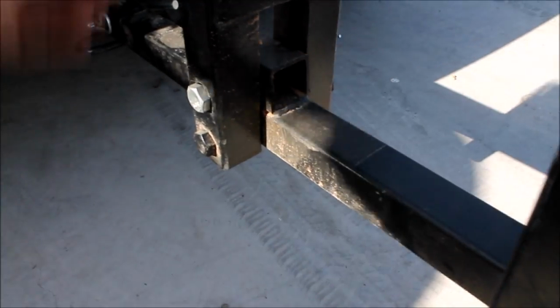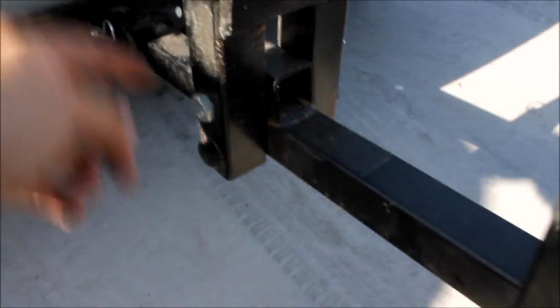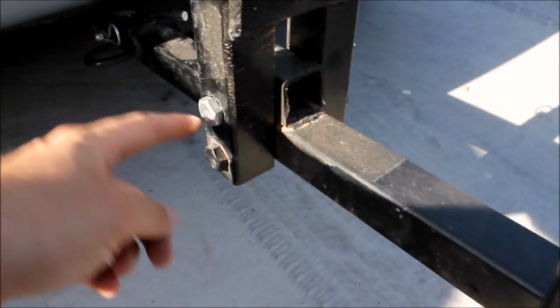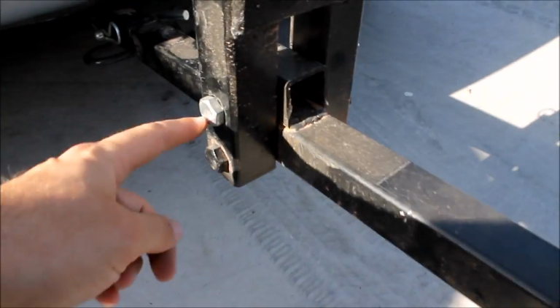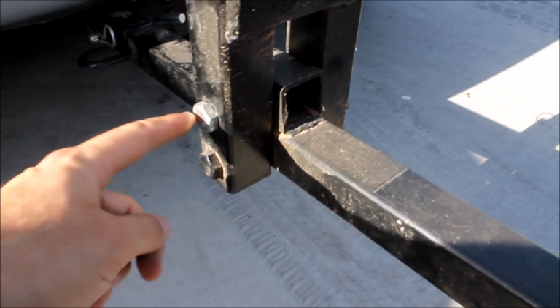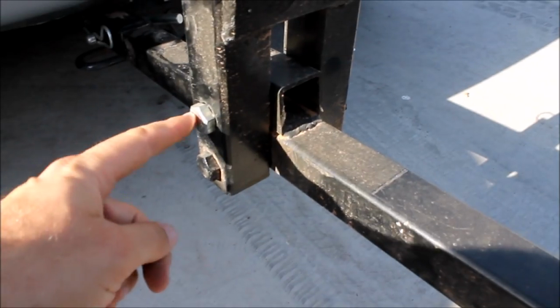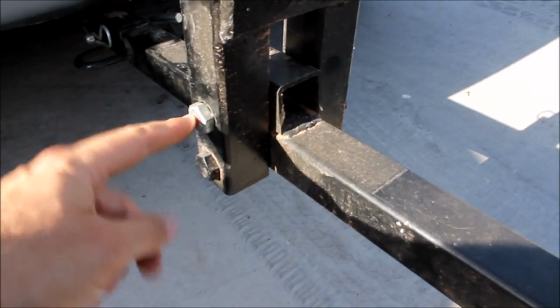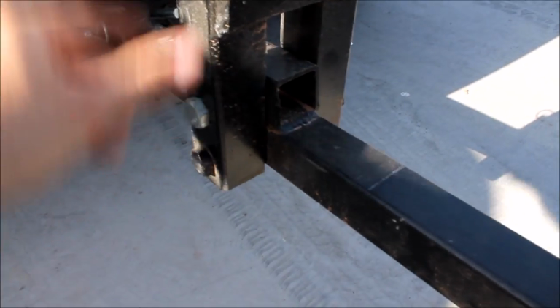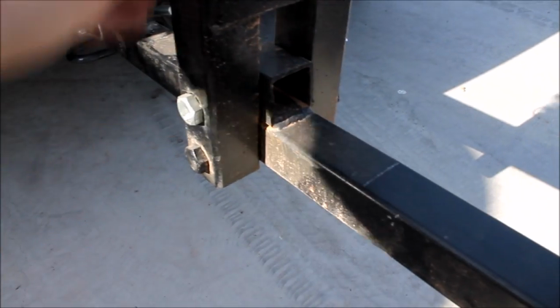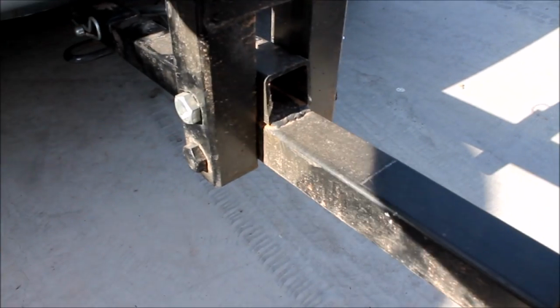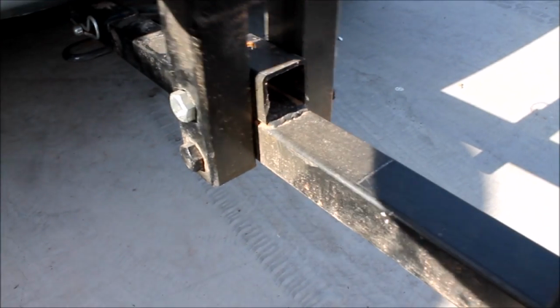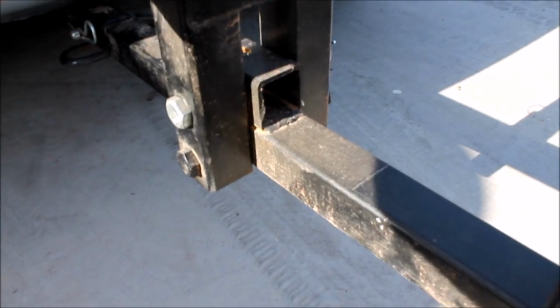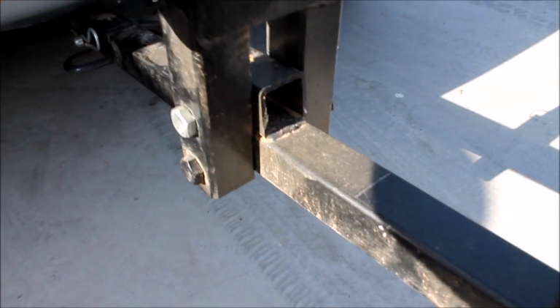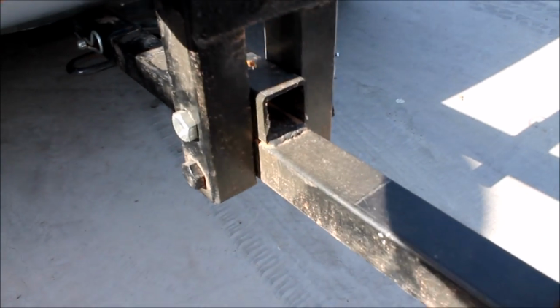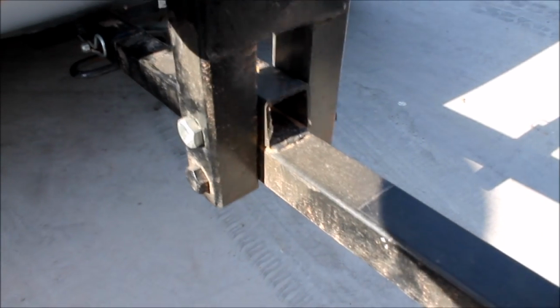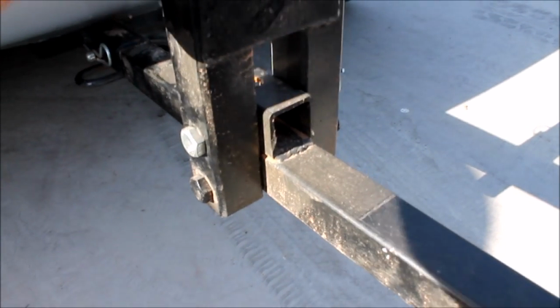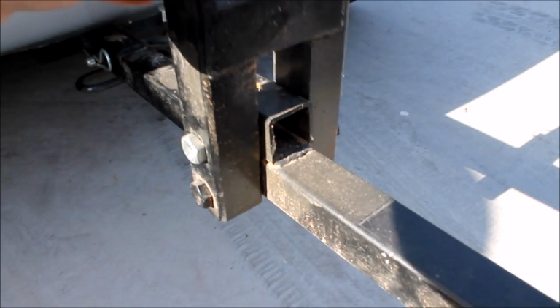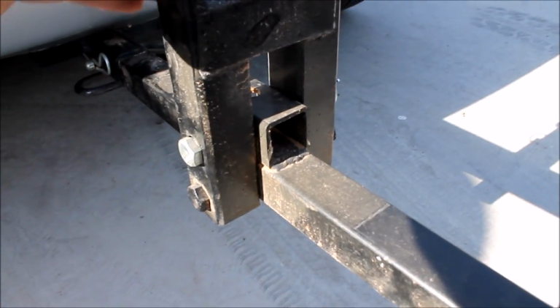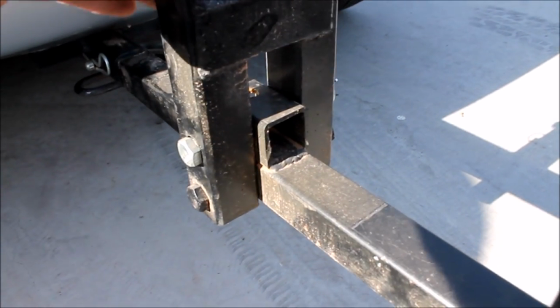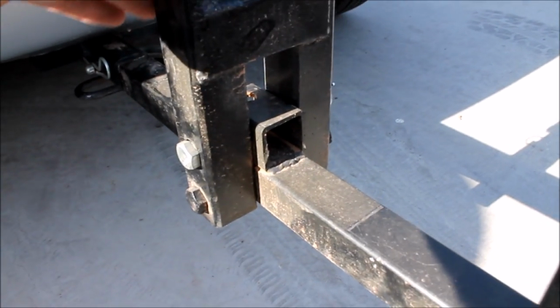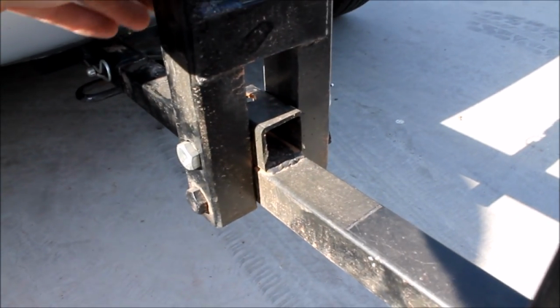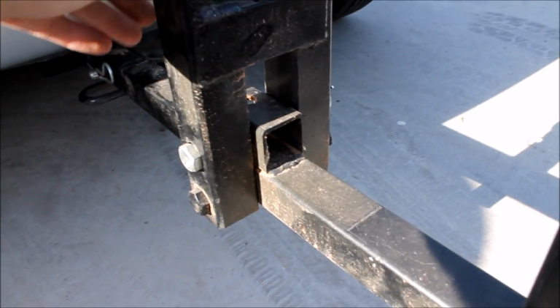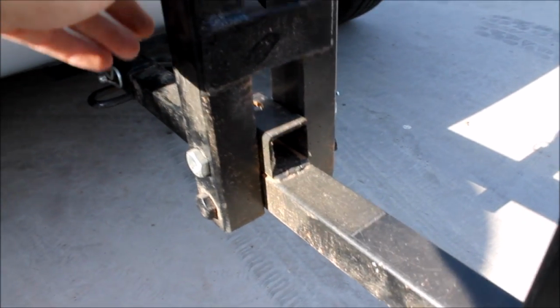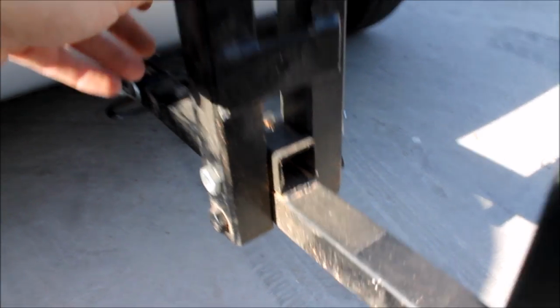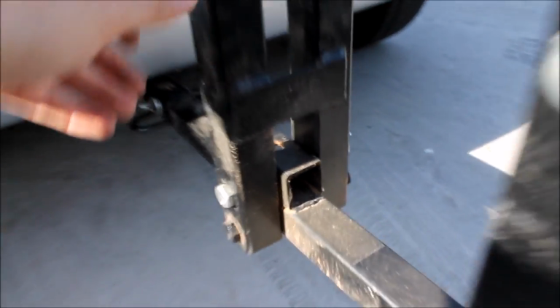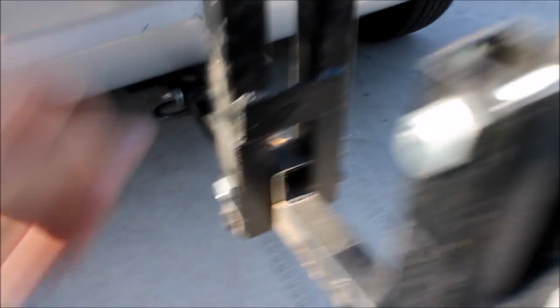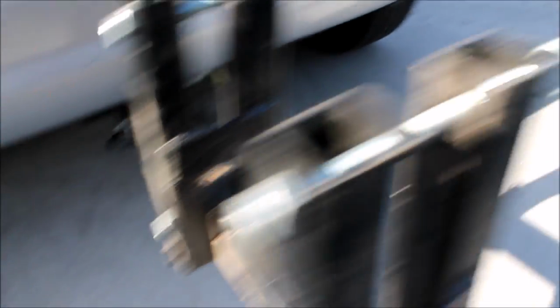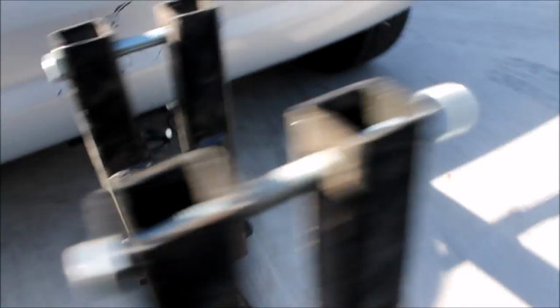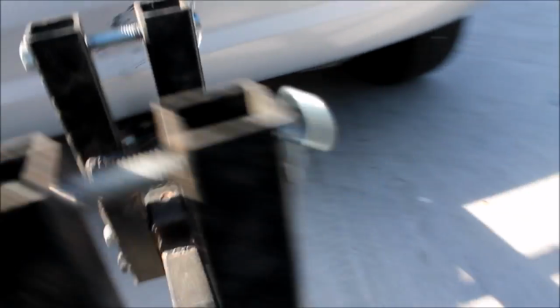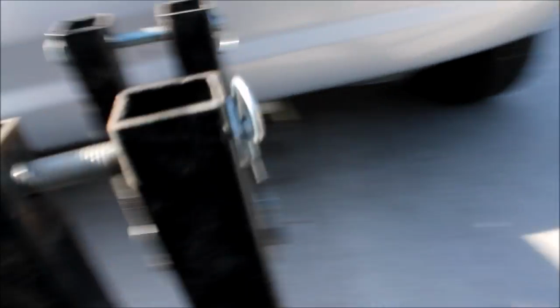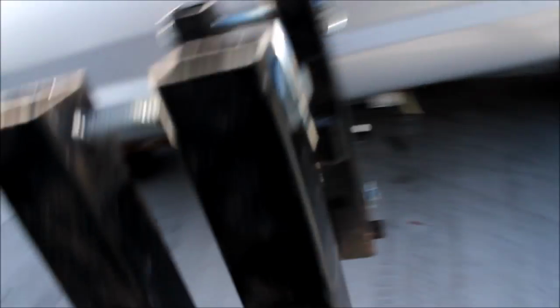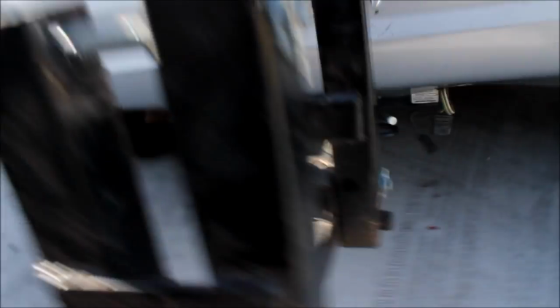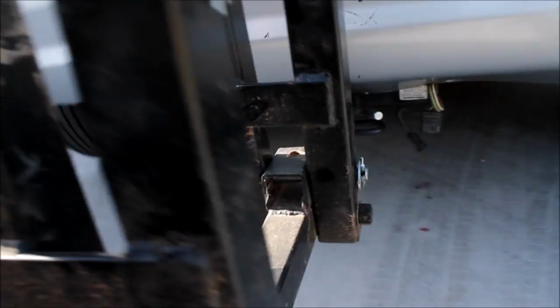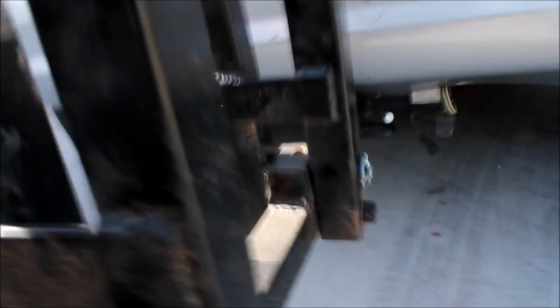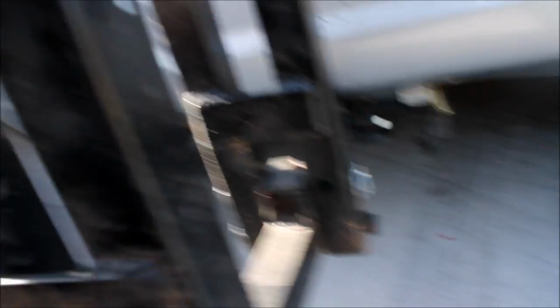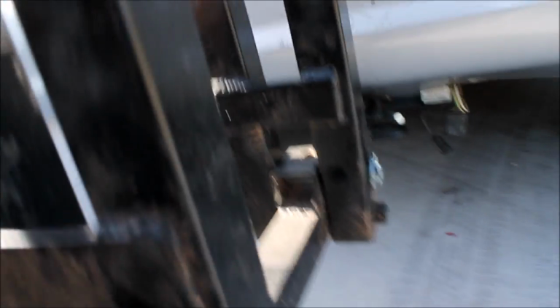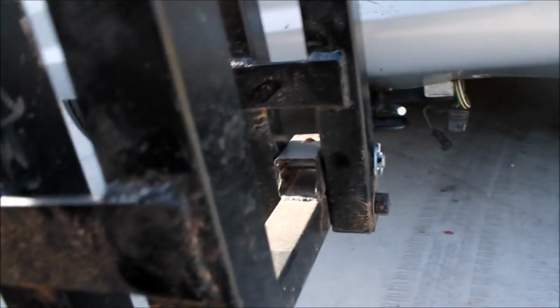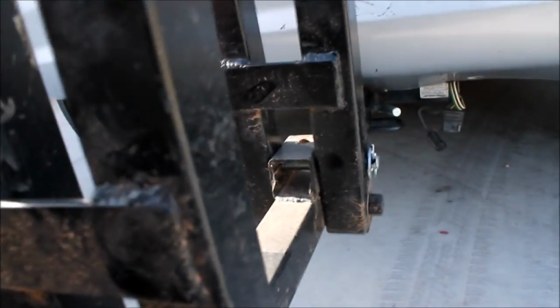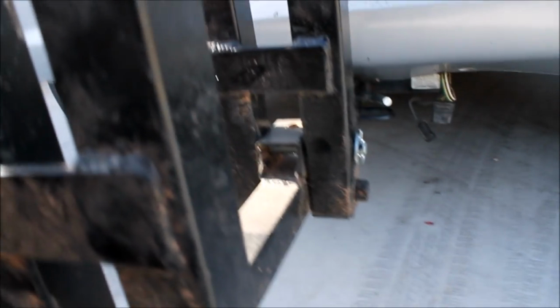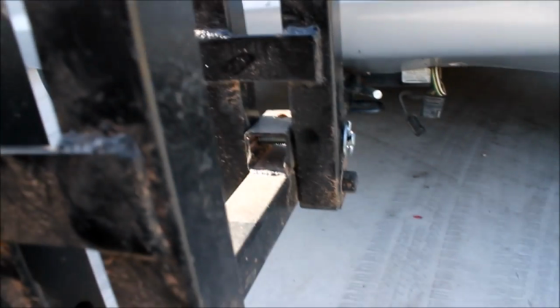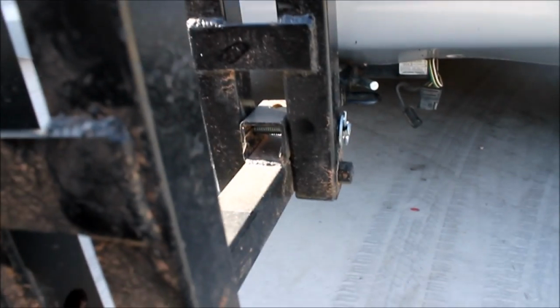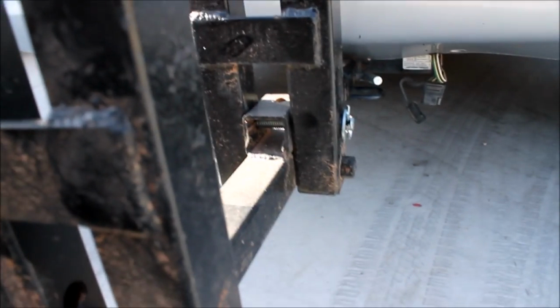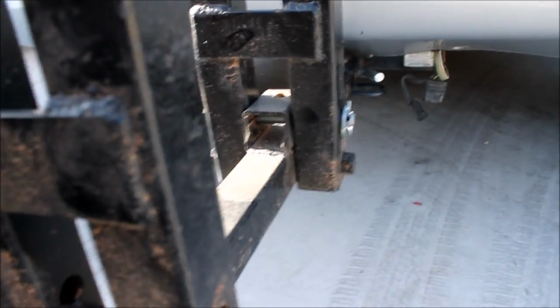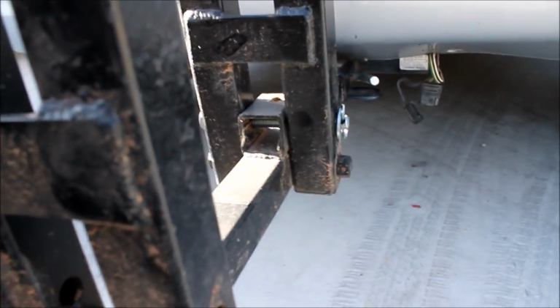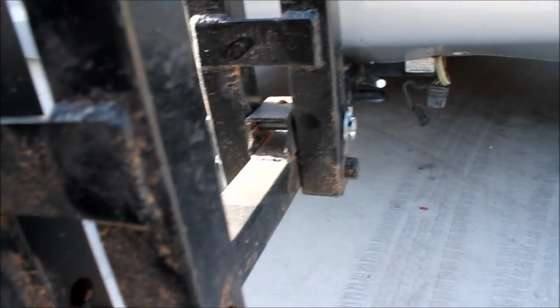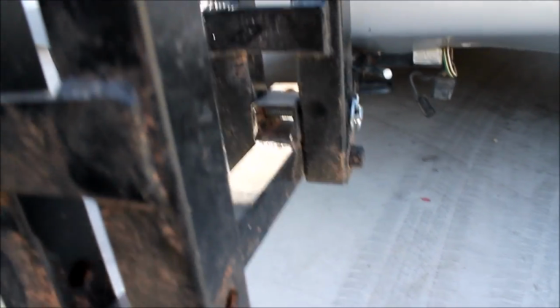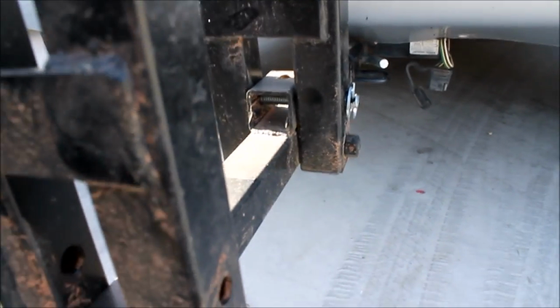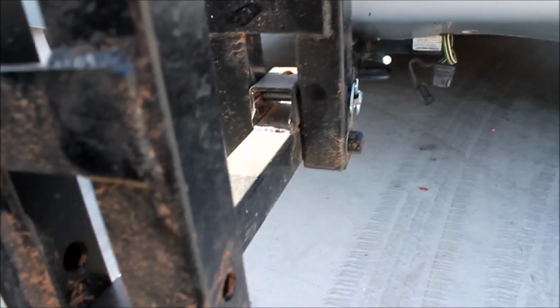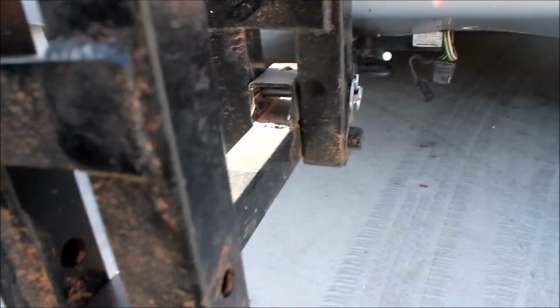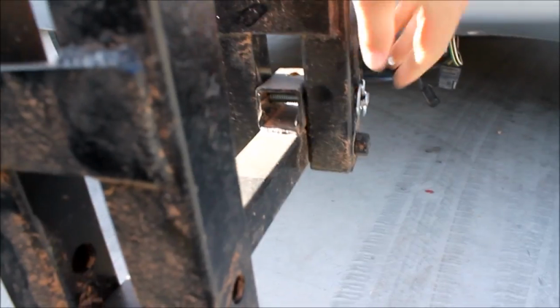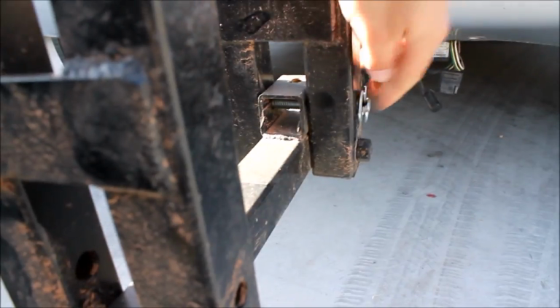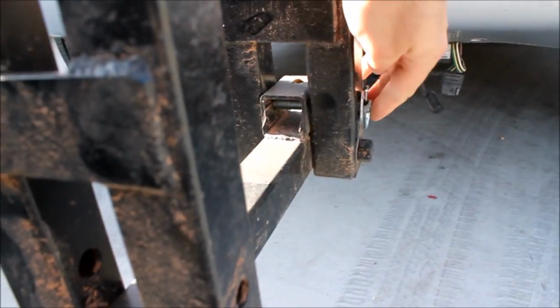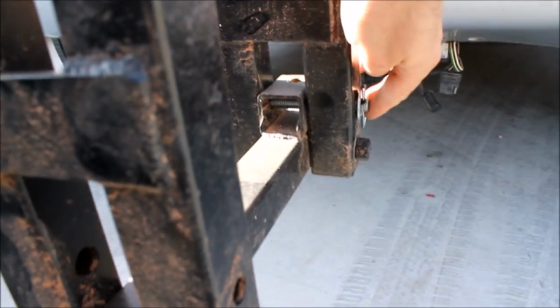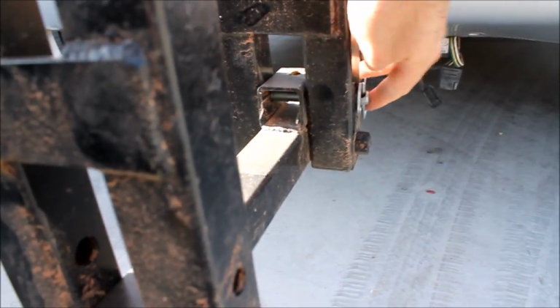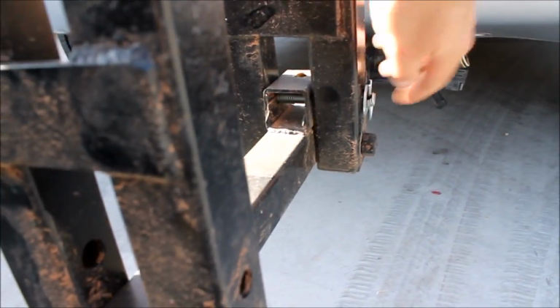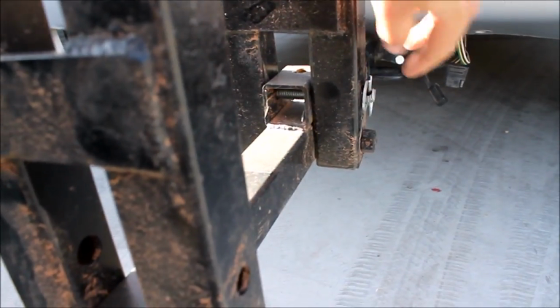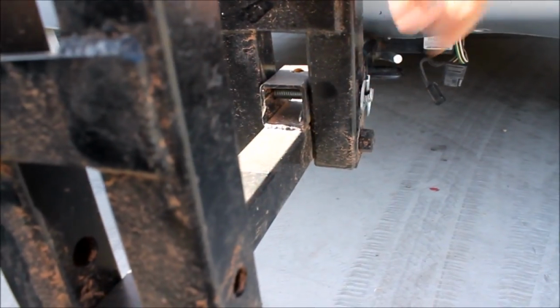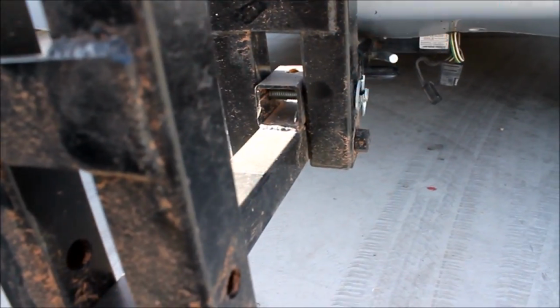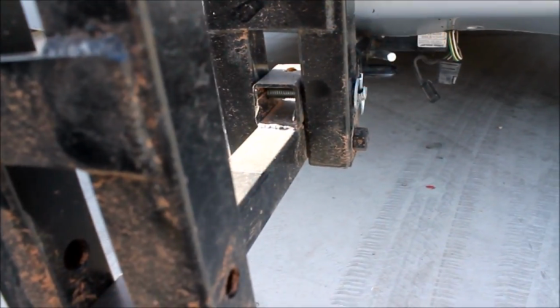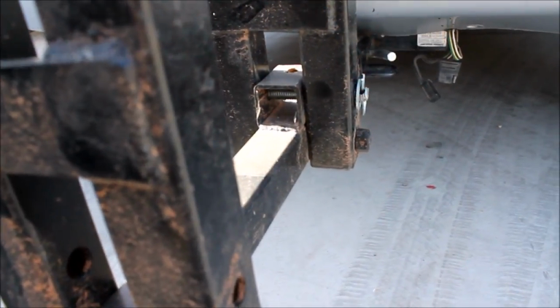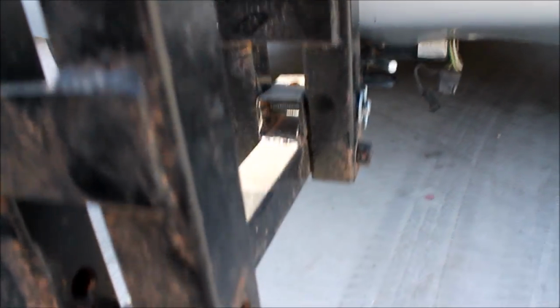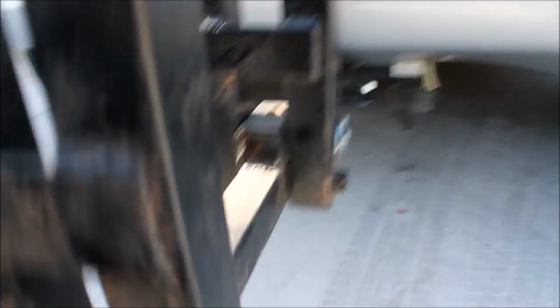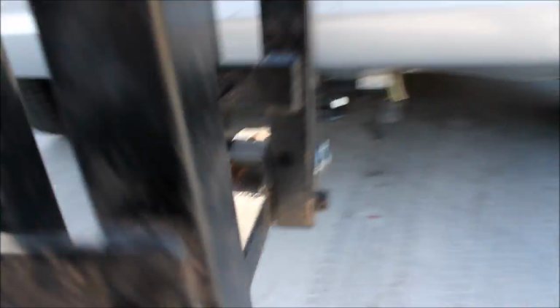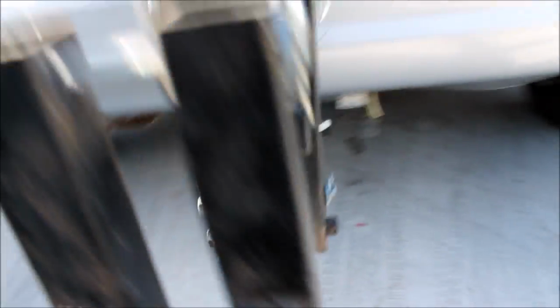This one has a bolt to keep it in the upright position, but it also has a cotter pin so you can pull that pin out and pivot the whole thing.